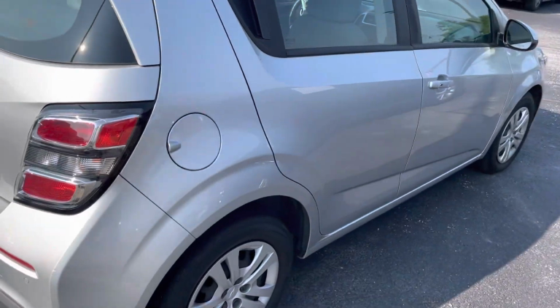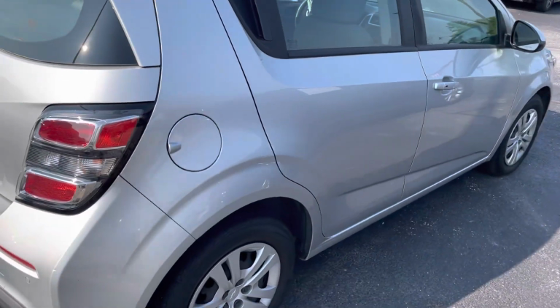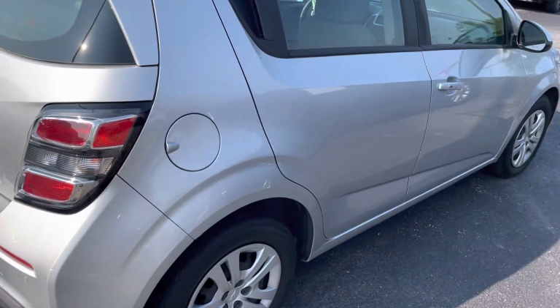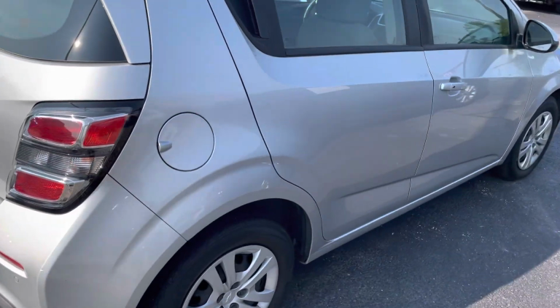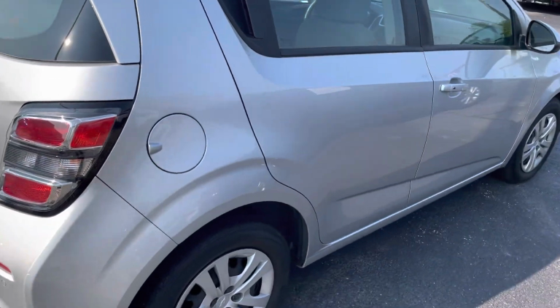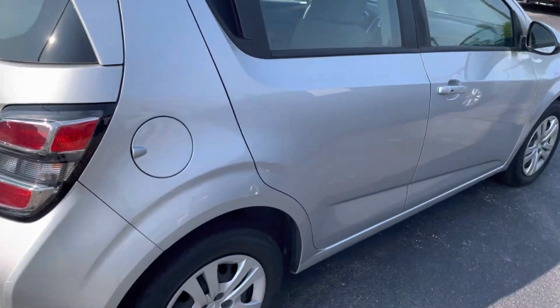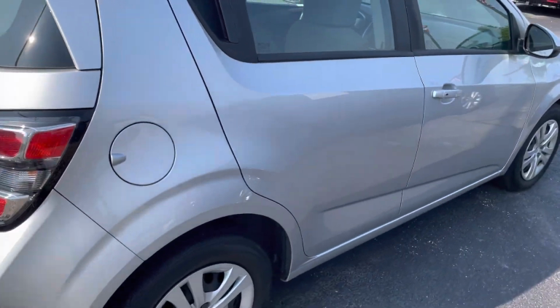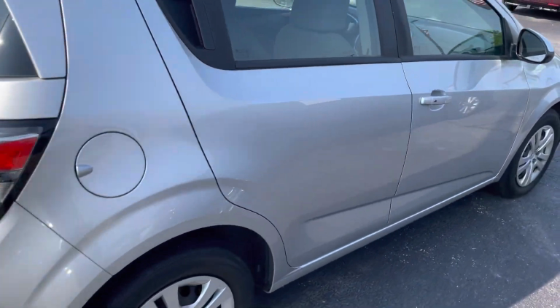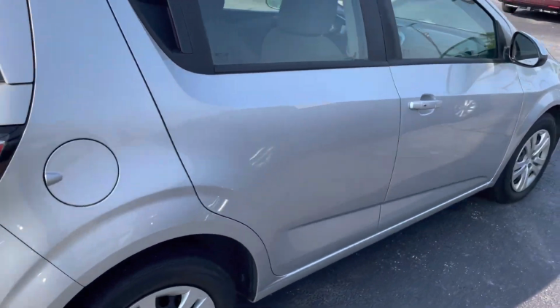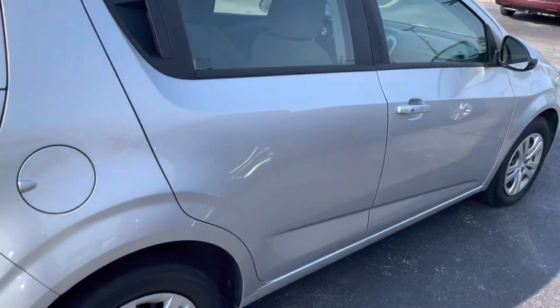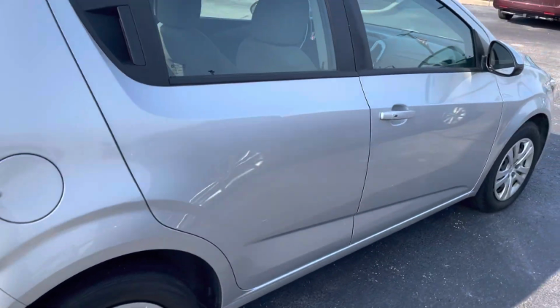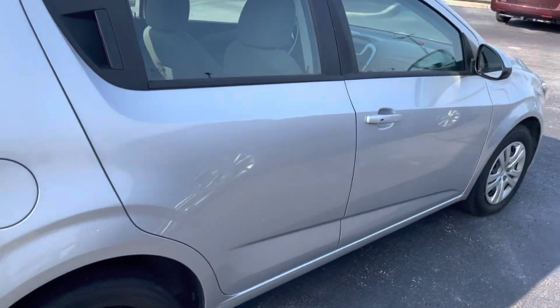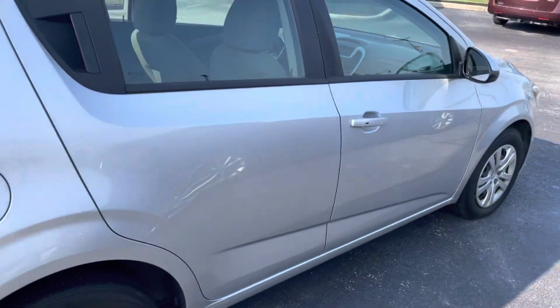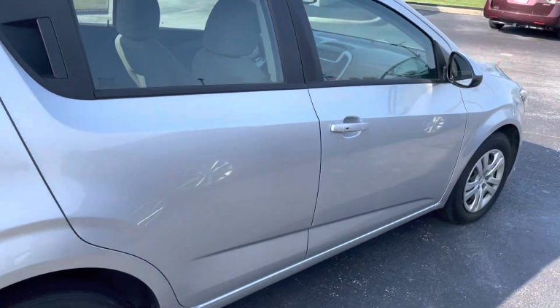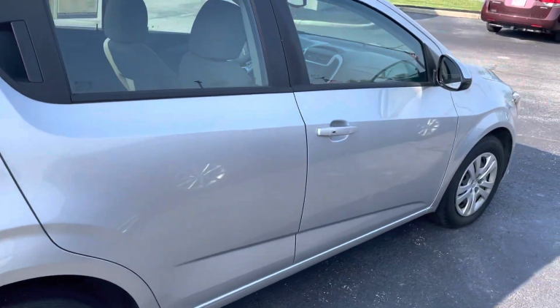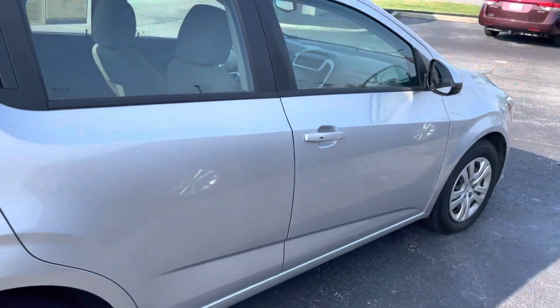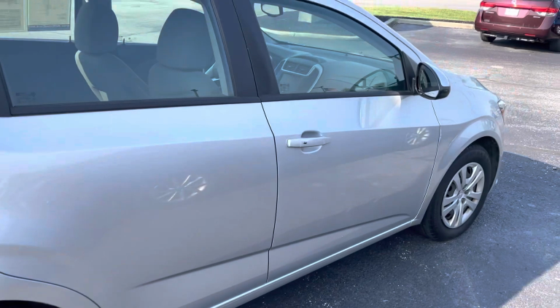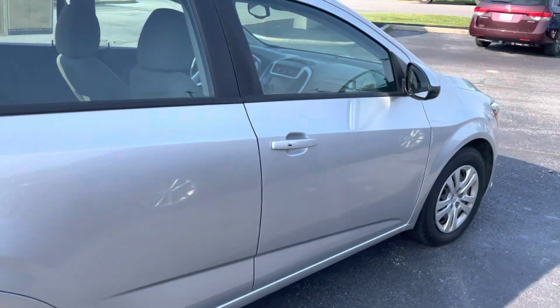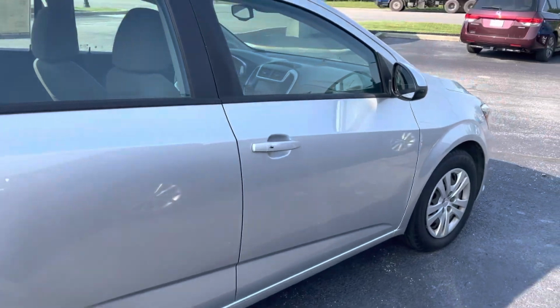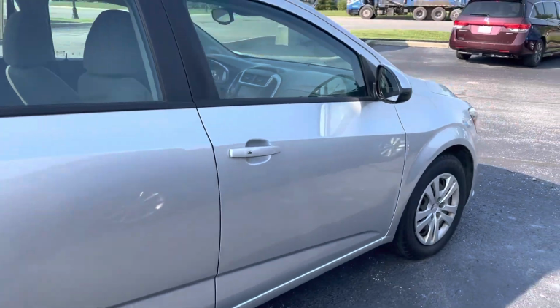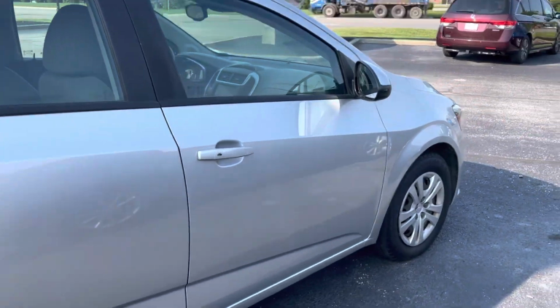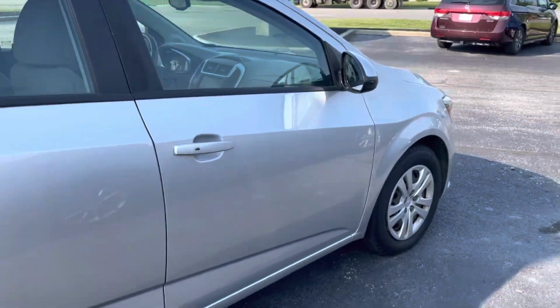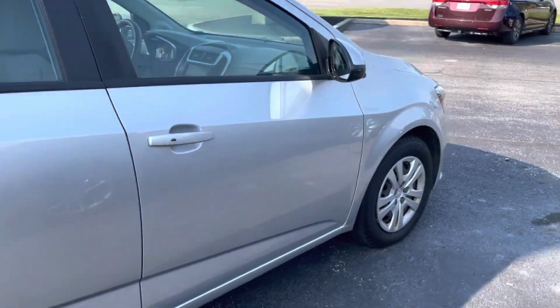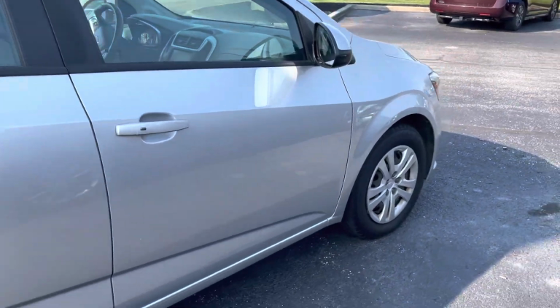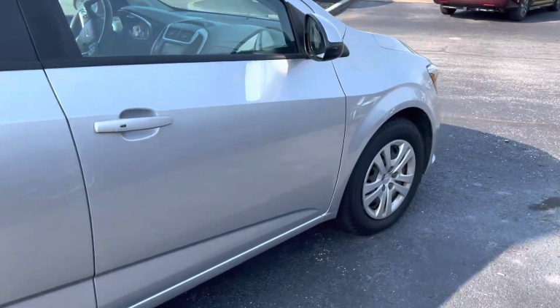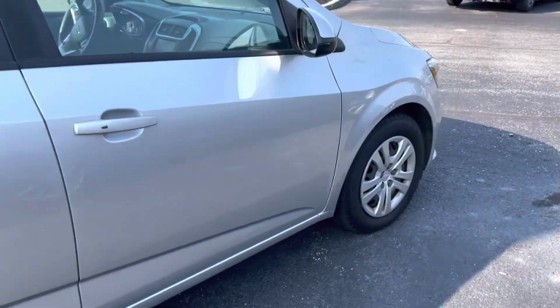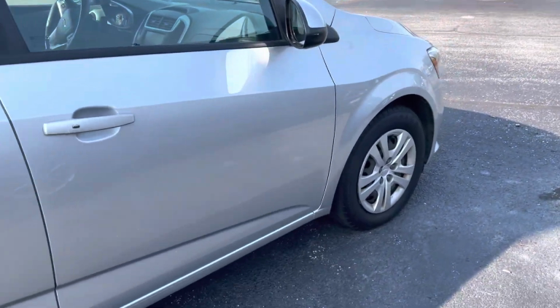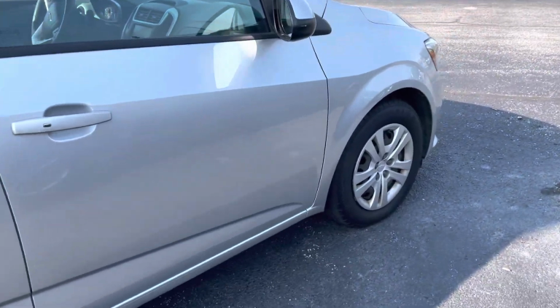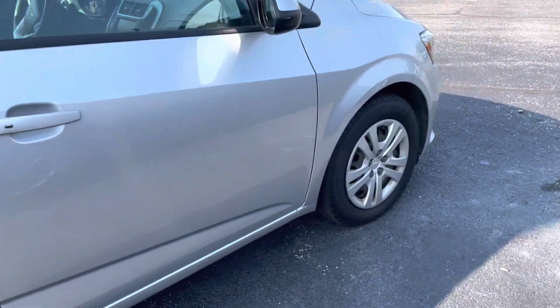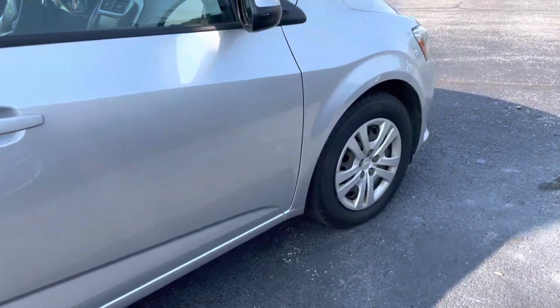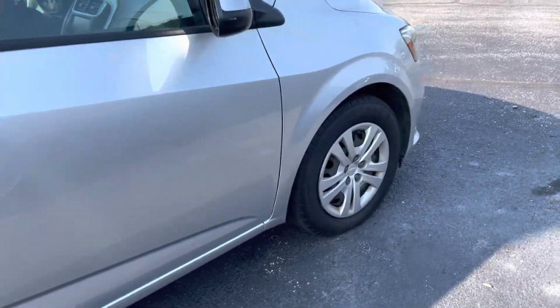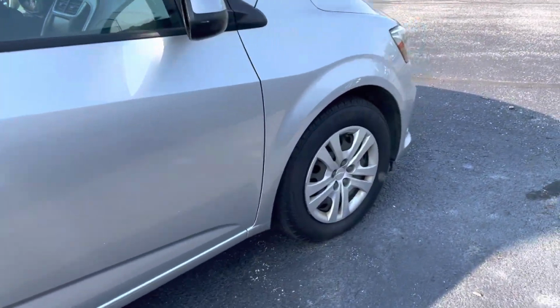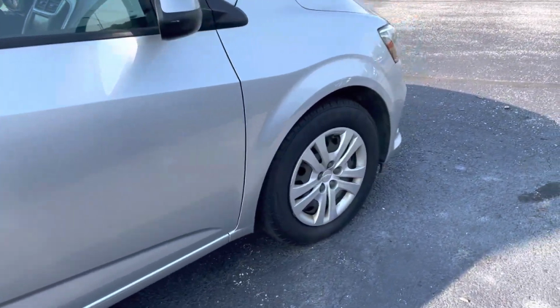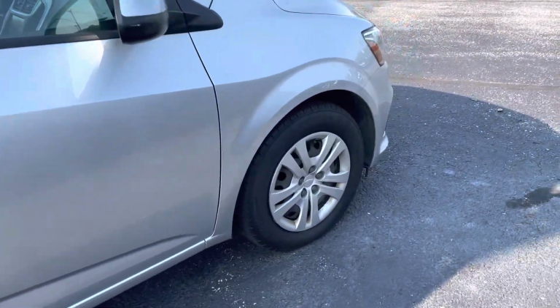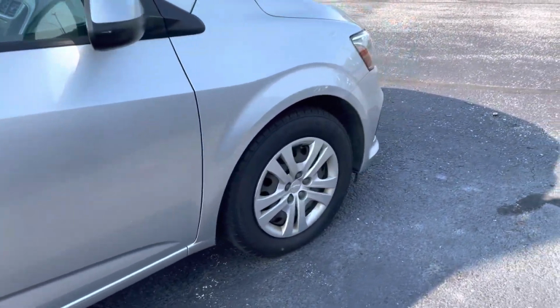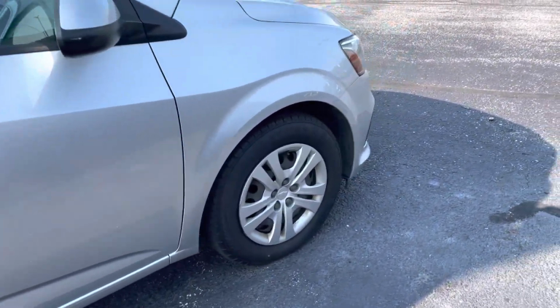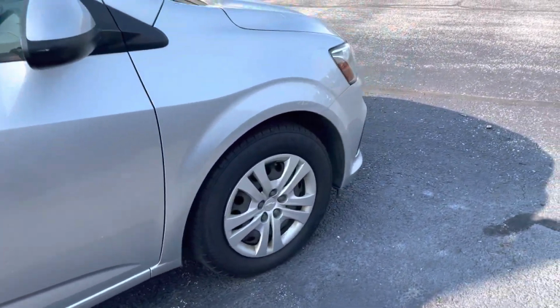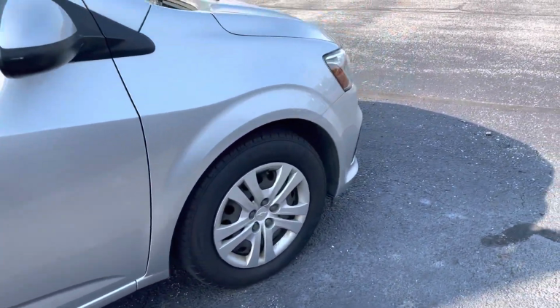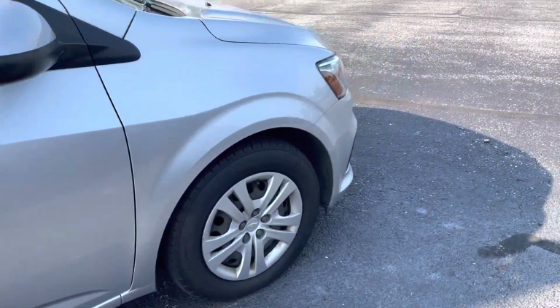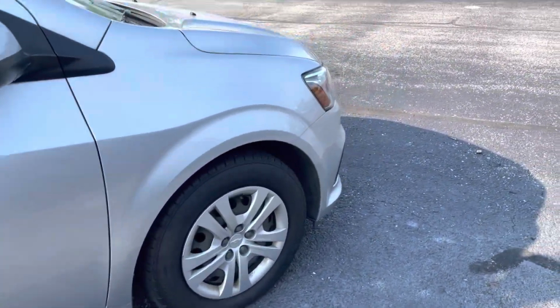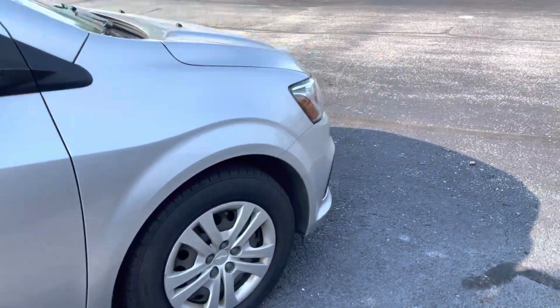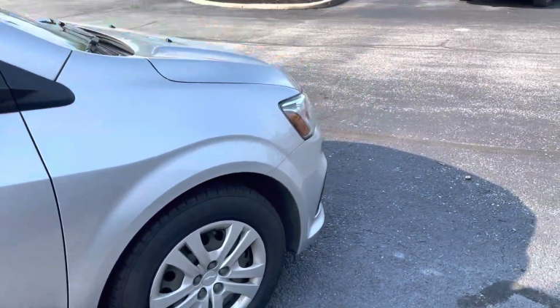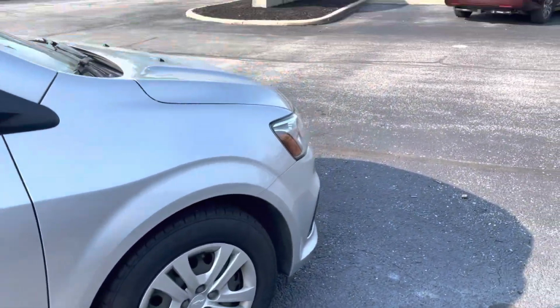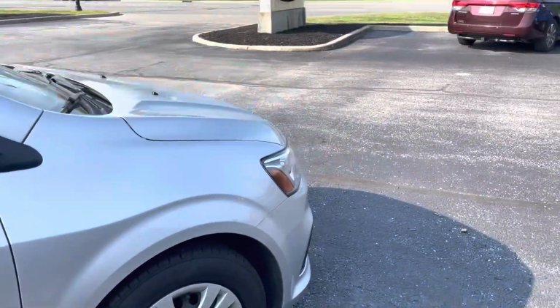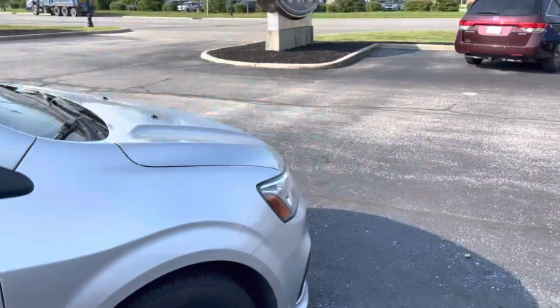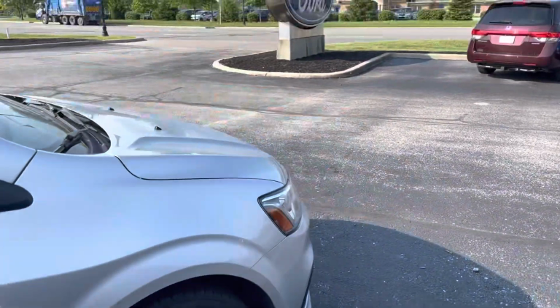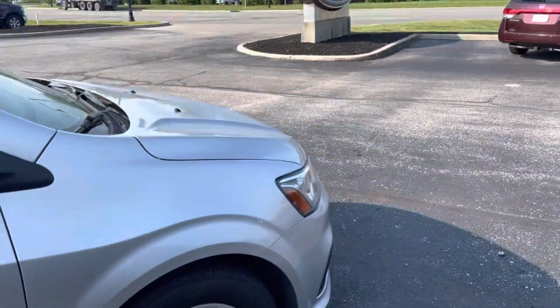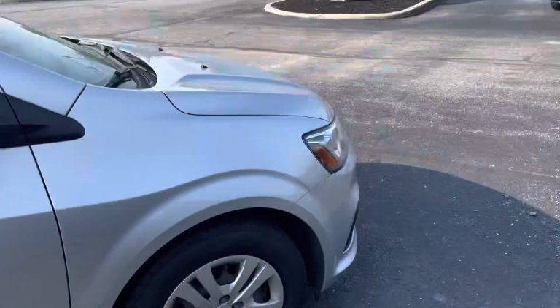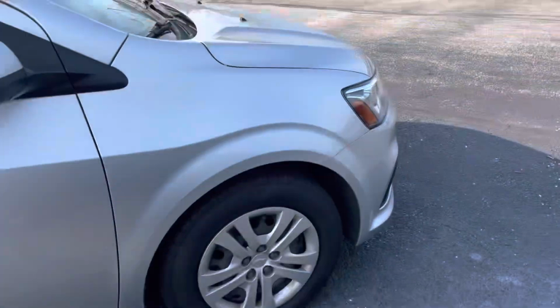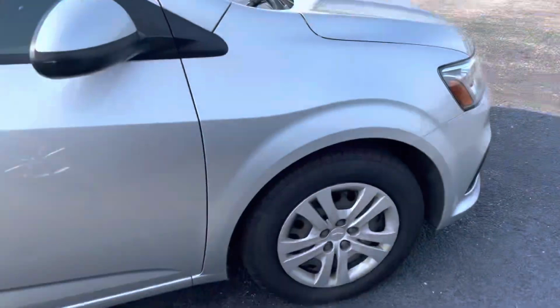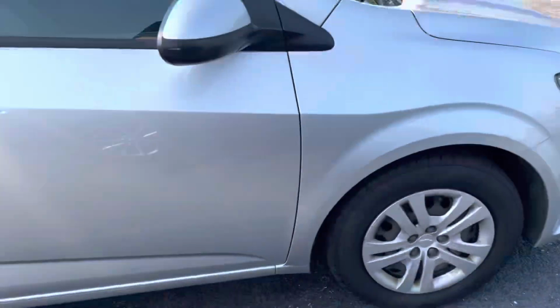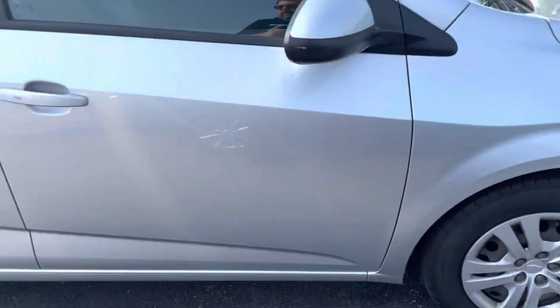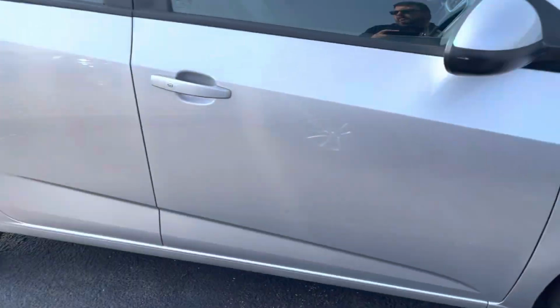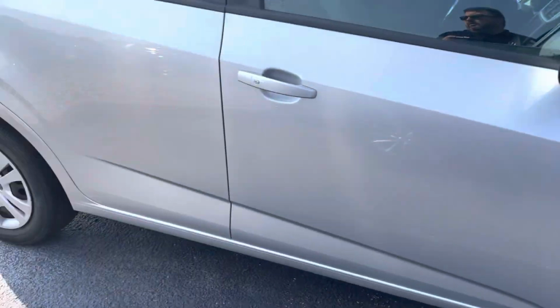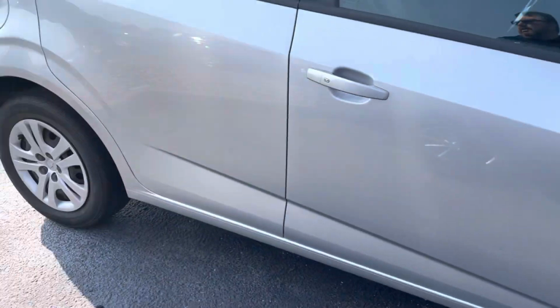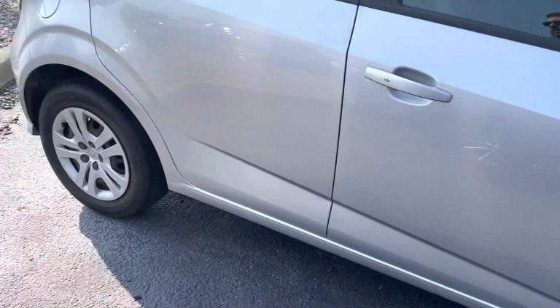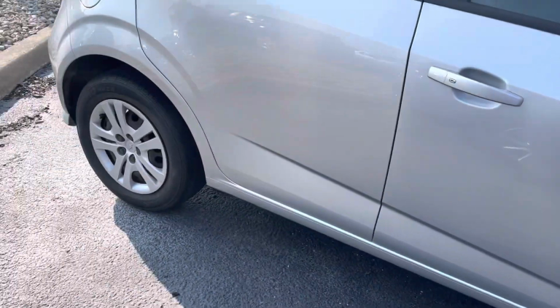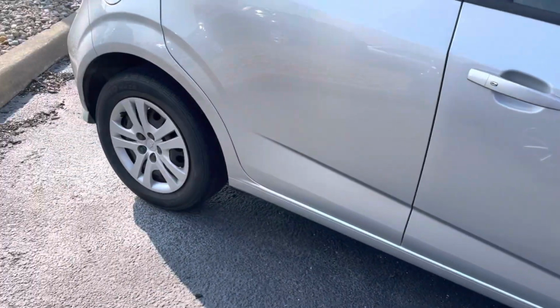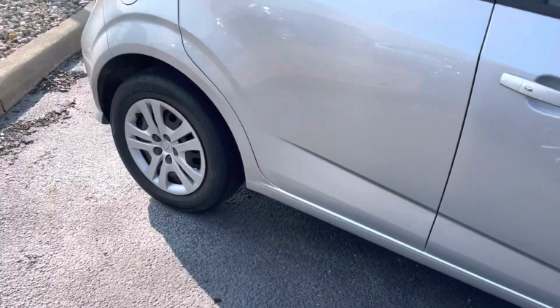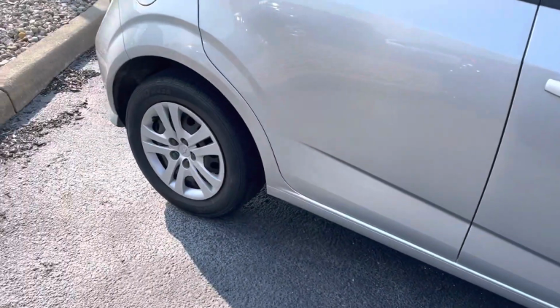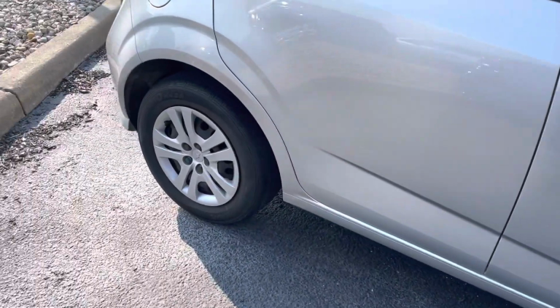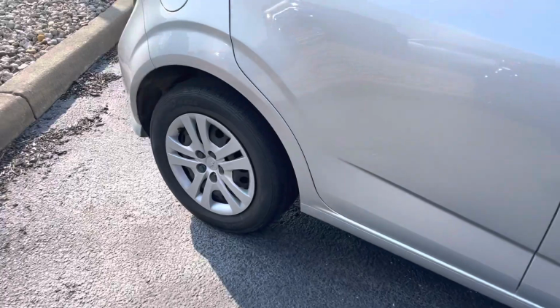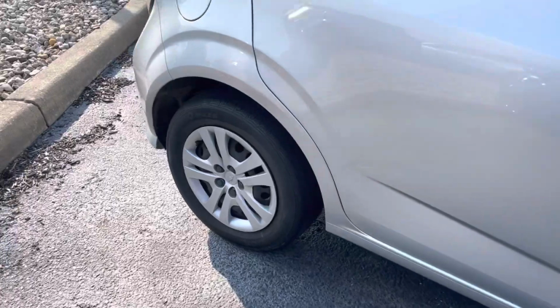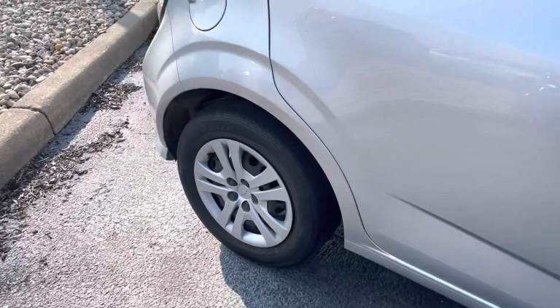This one does have a backup camera and backup sensors. You can see the body looks good all the way around. Tires and wheels look good.